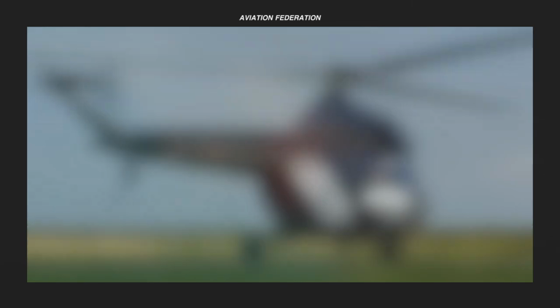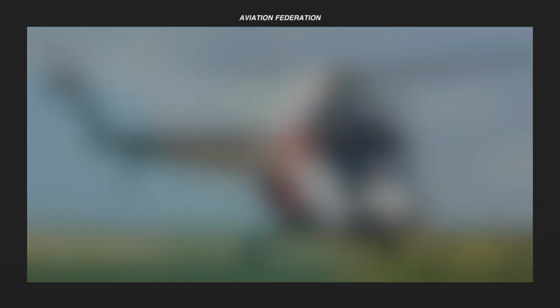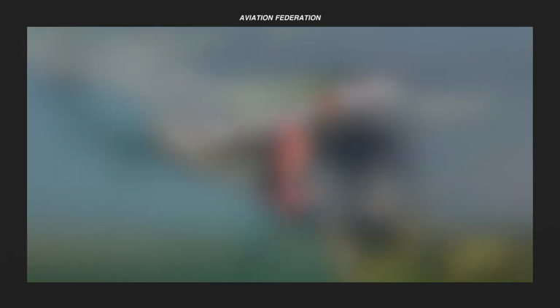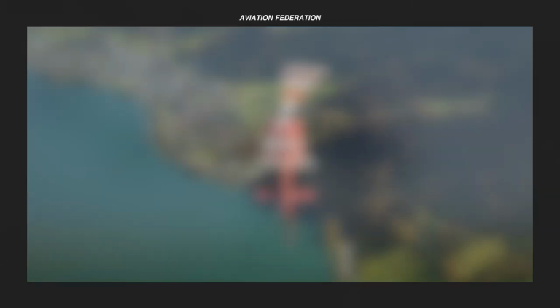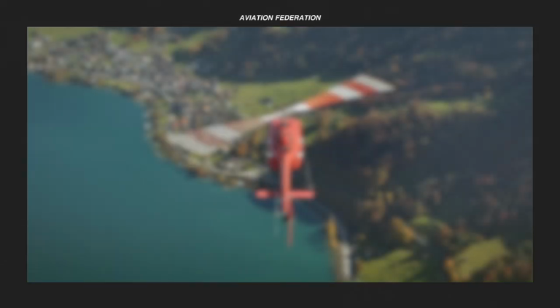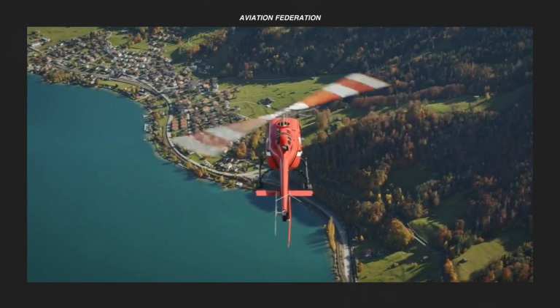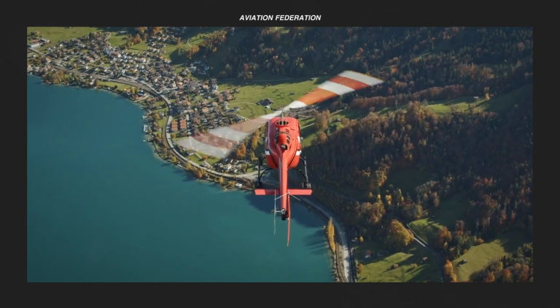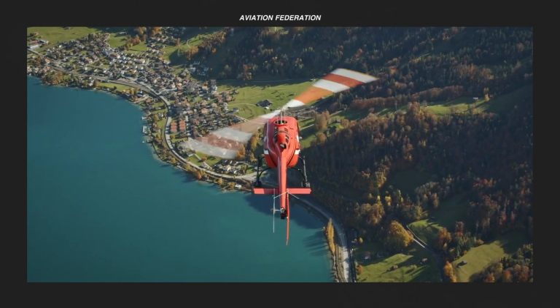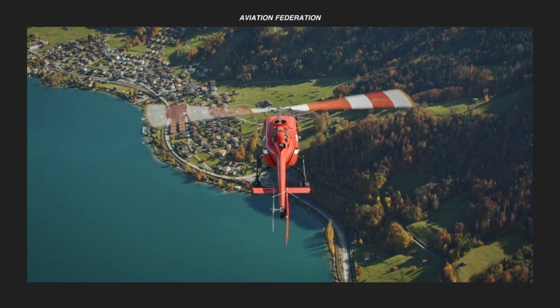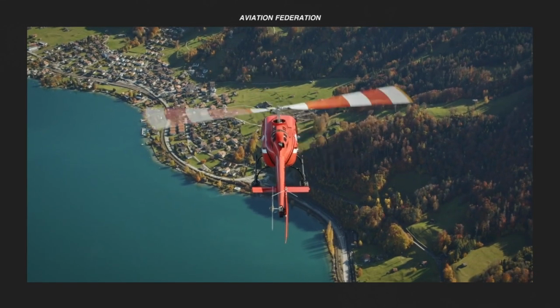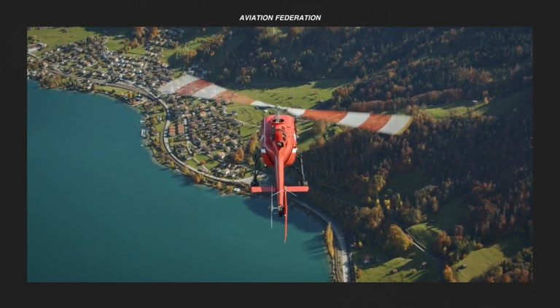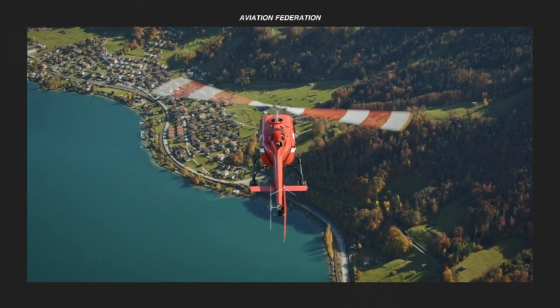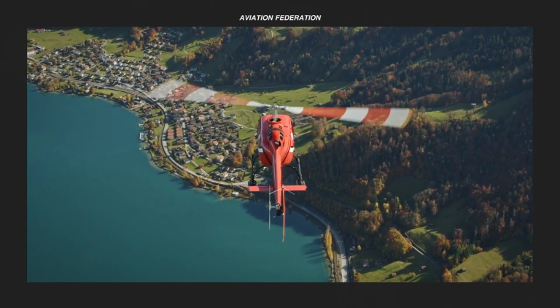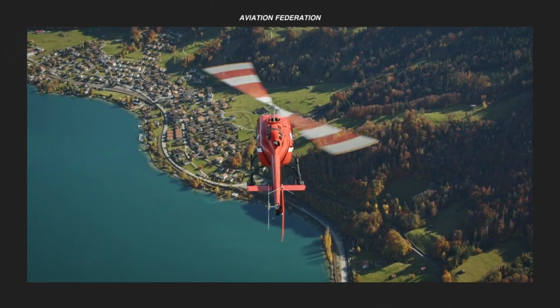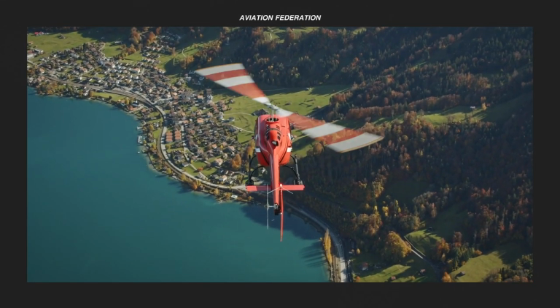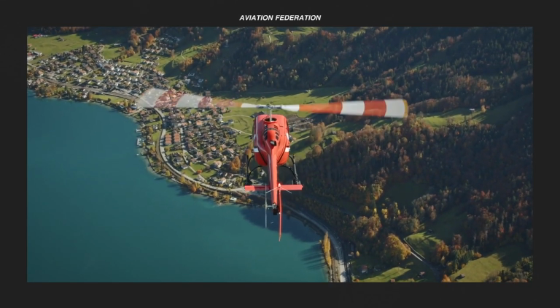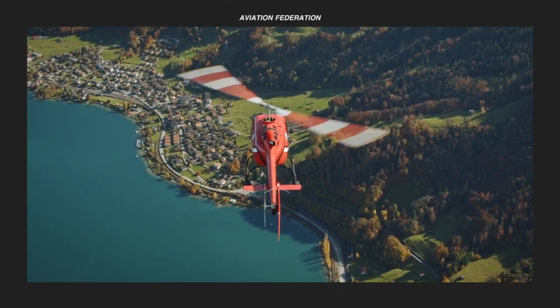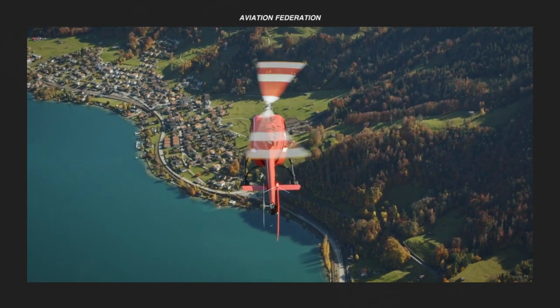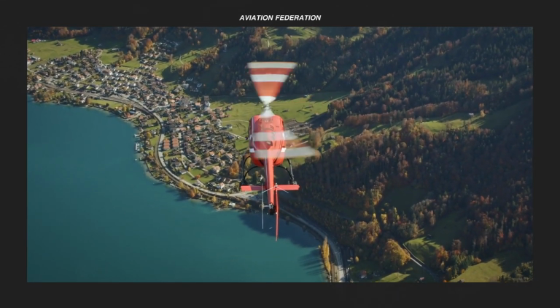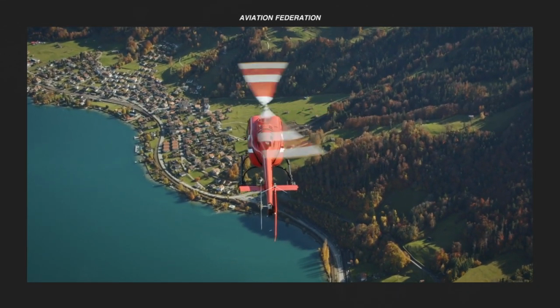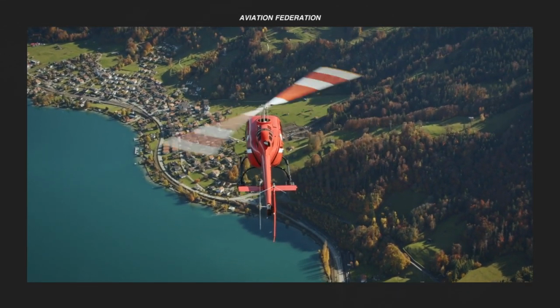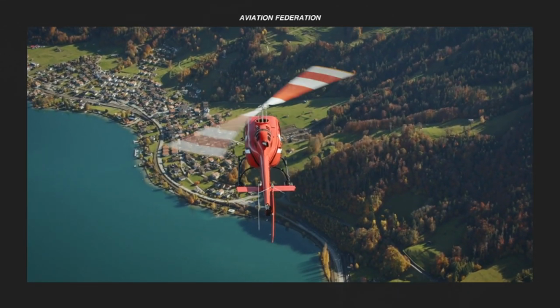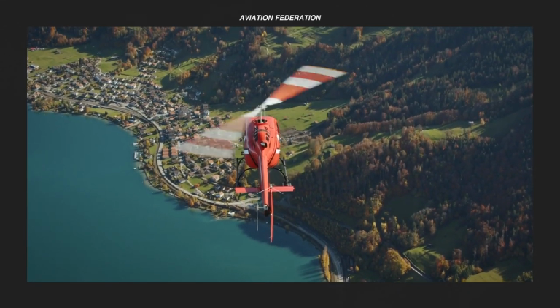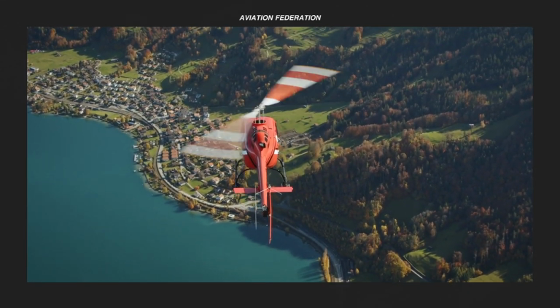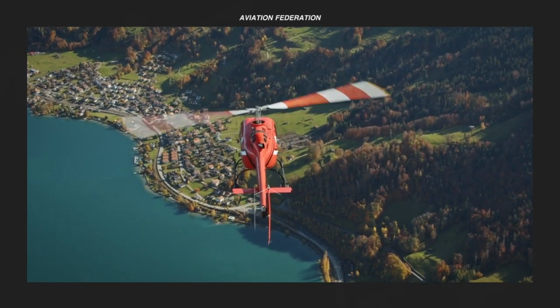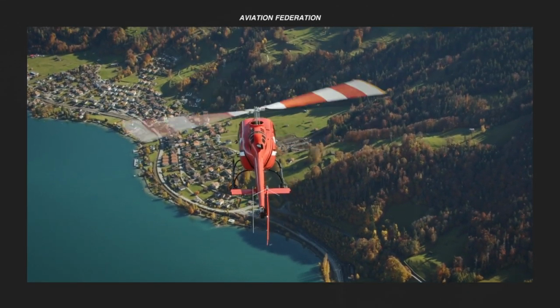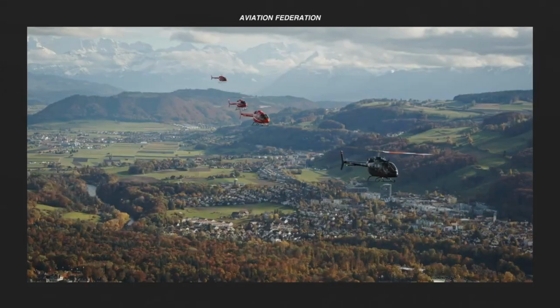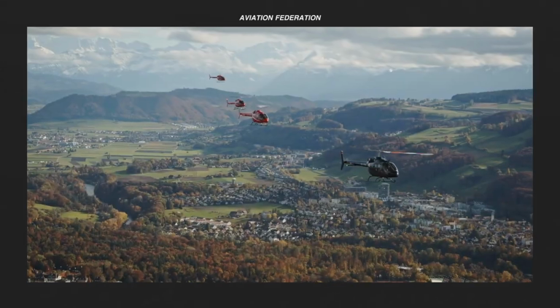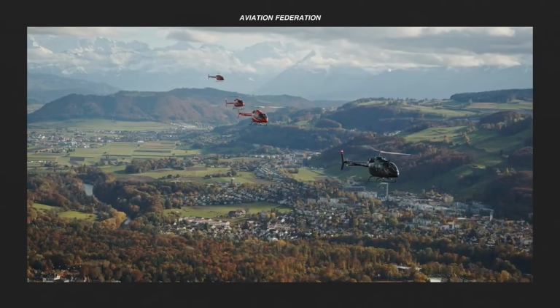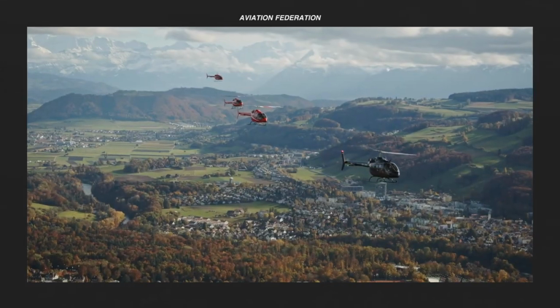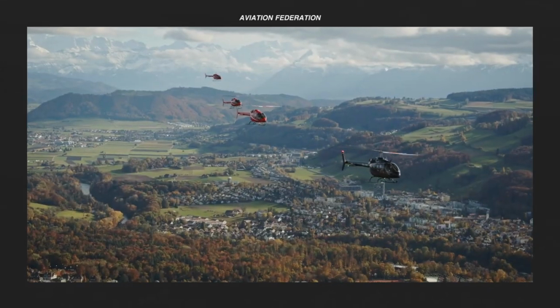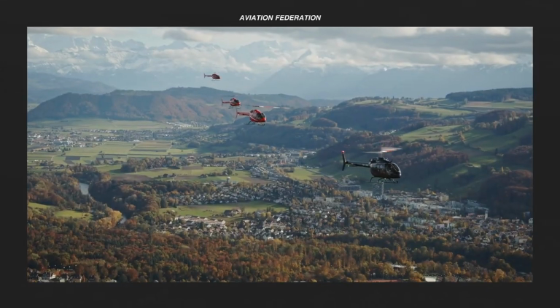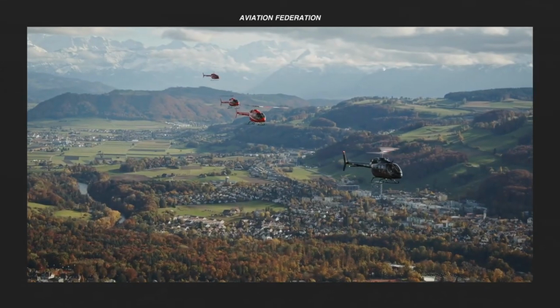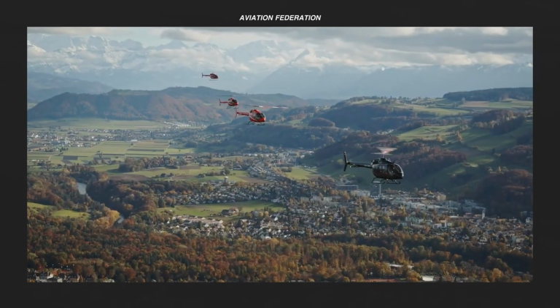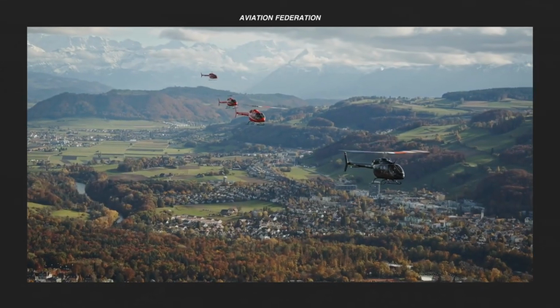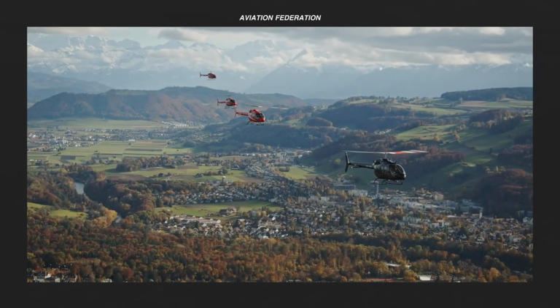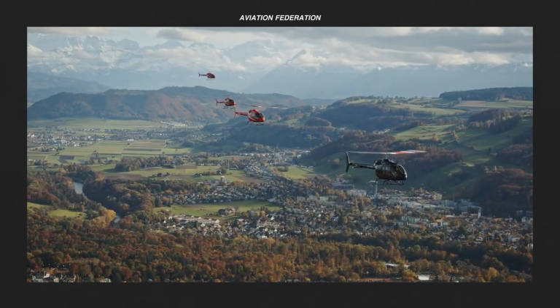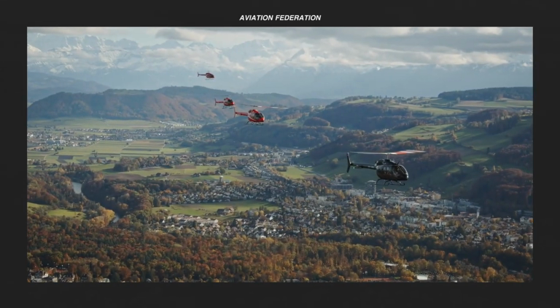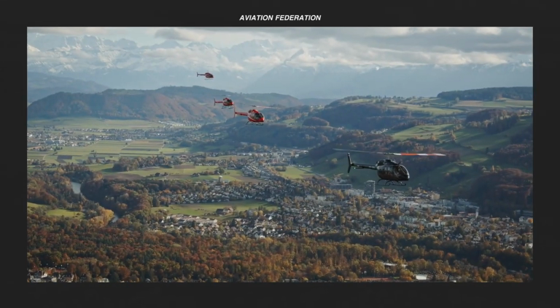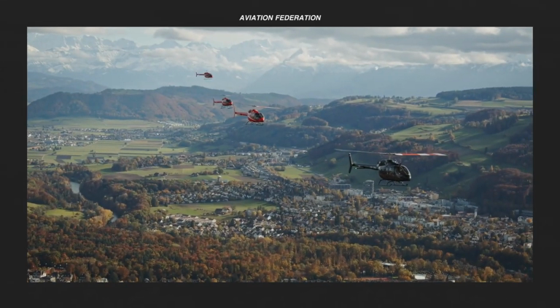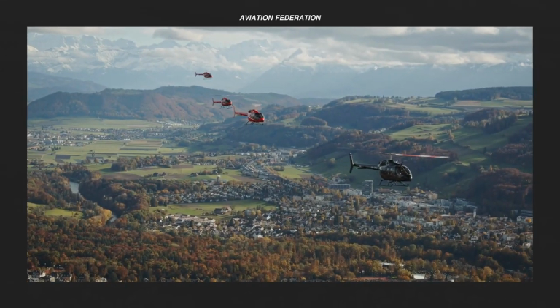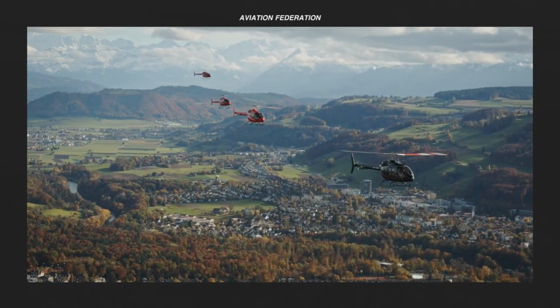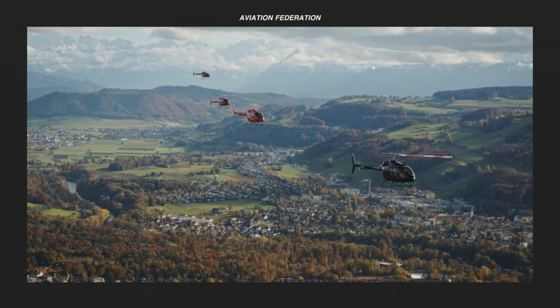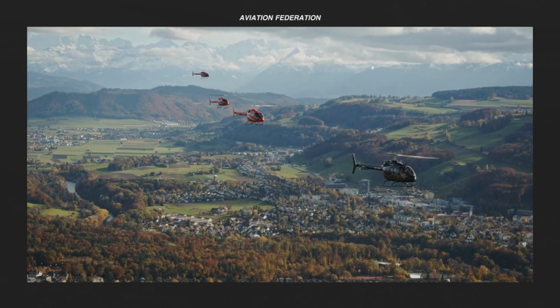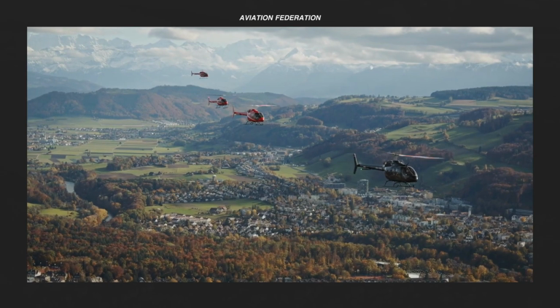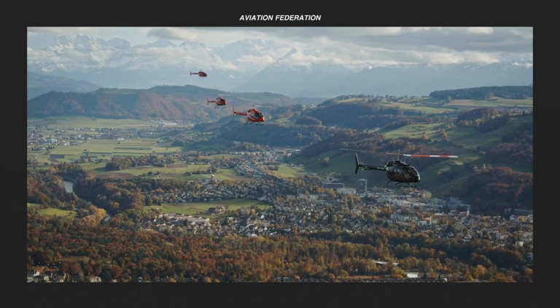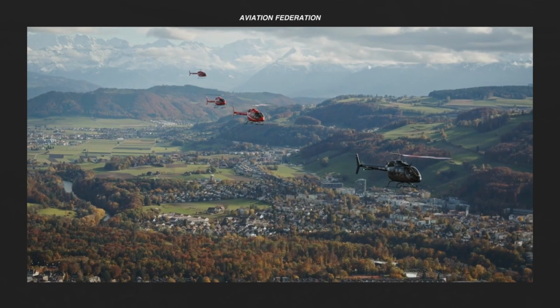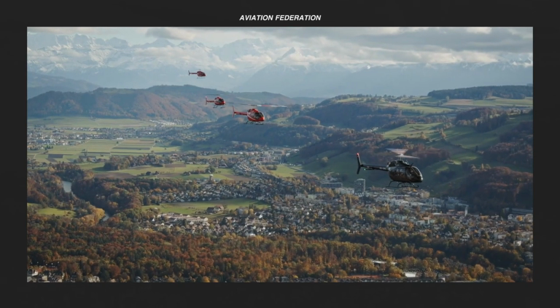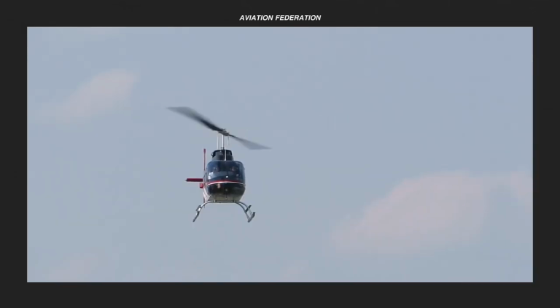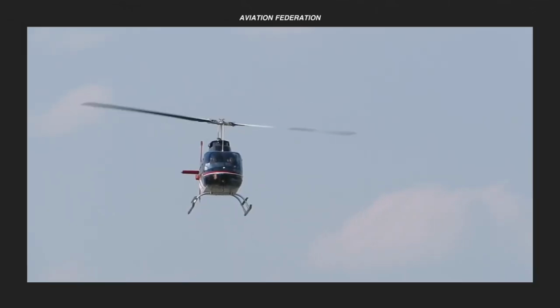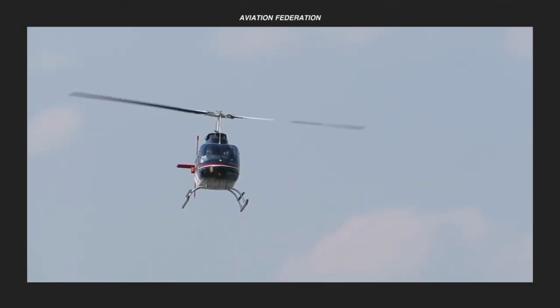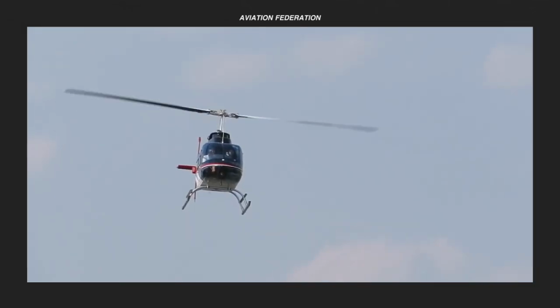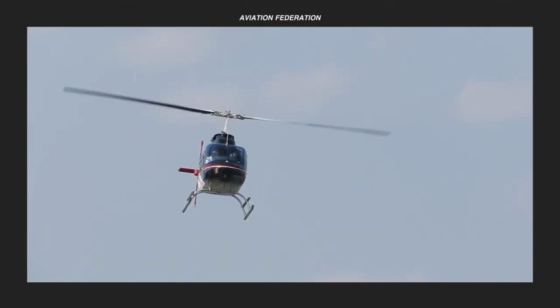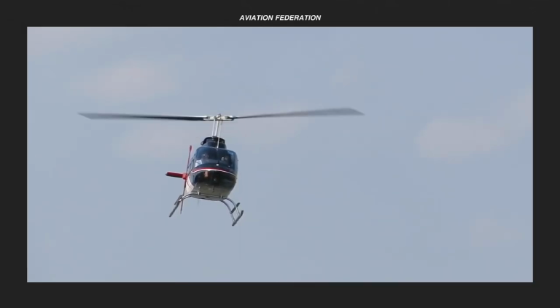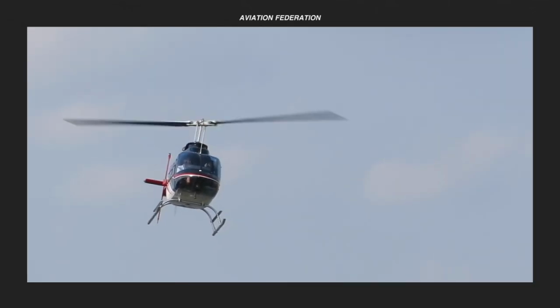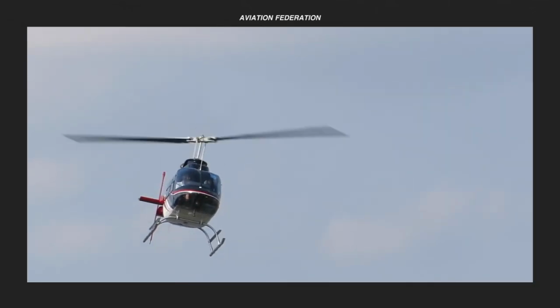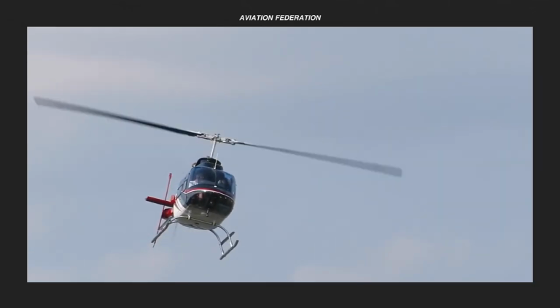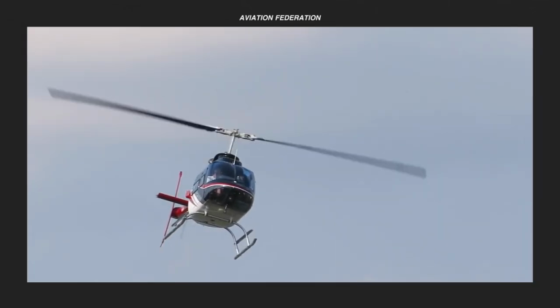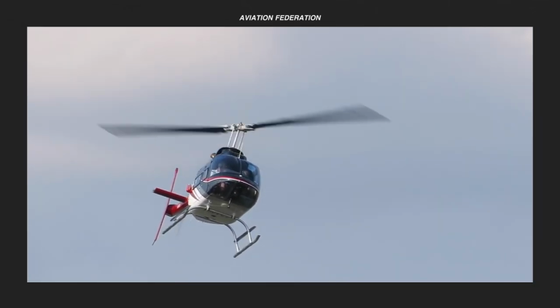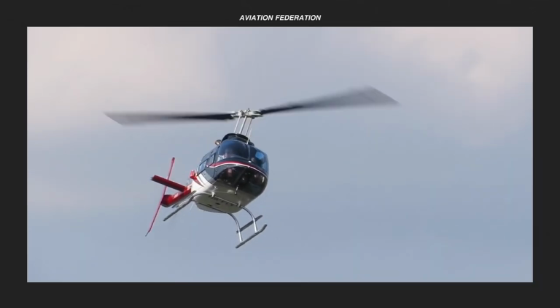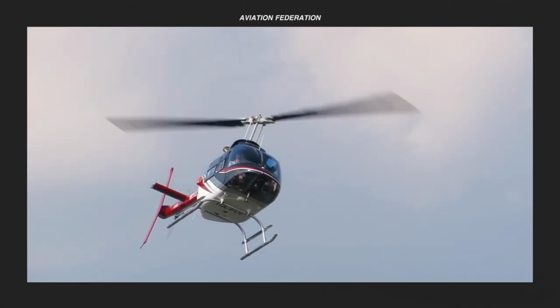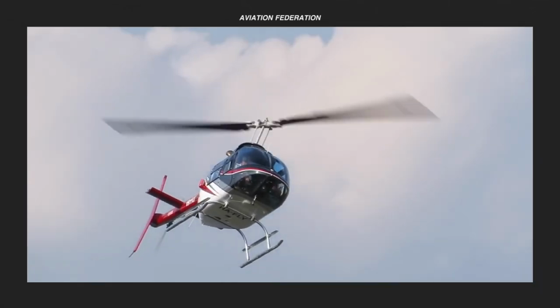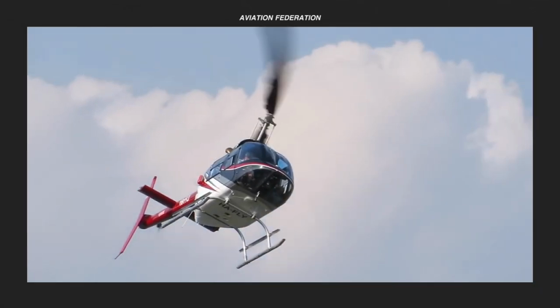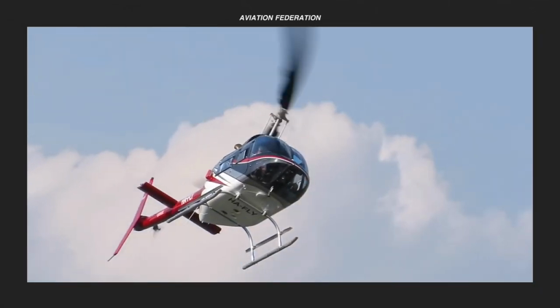Welcome to Aviation Federation, sharing with you exciting information about the latest and greatest in aviation and beyond.